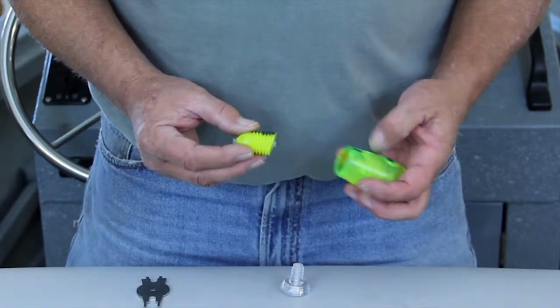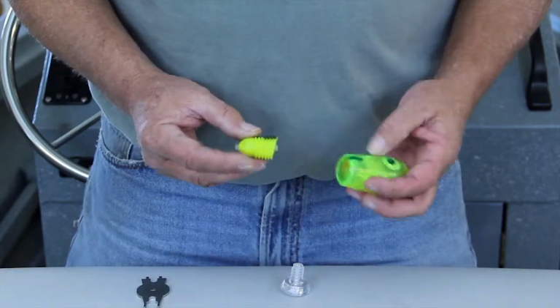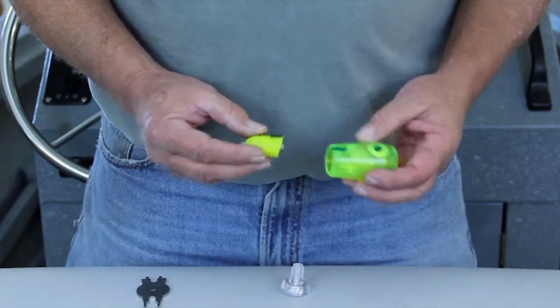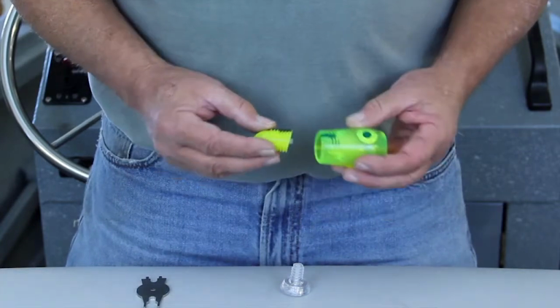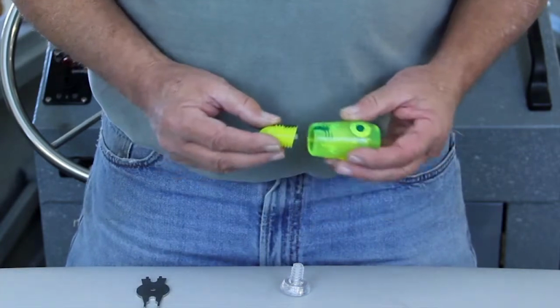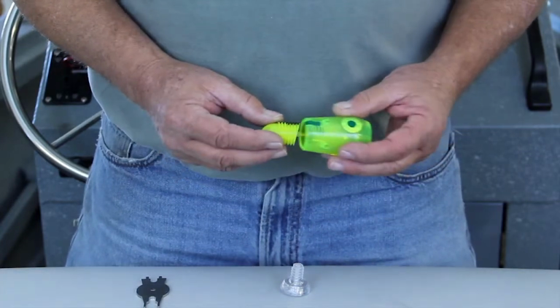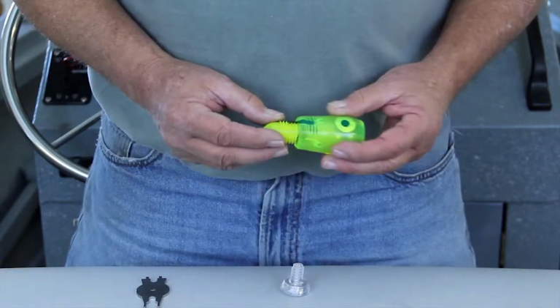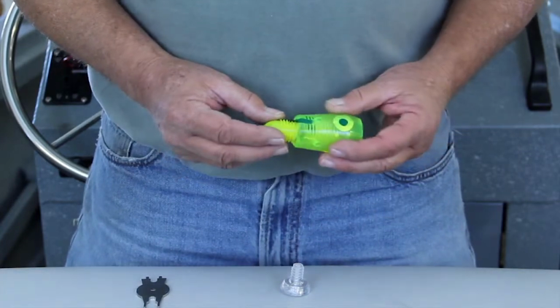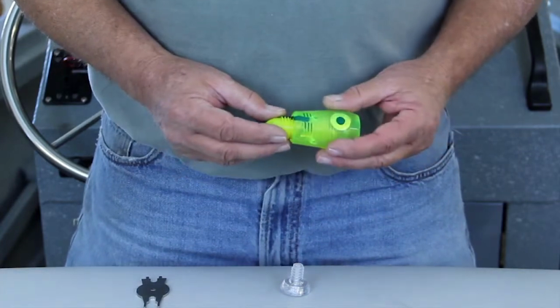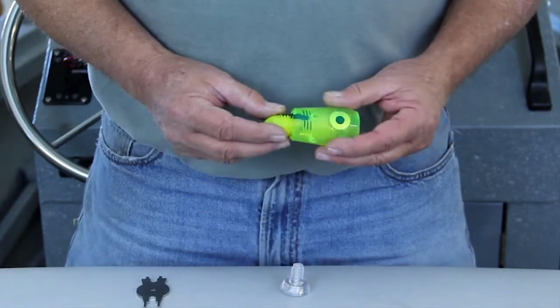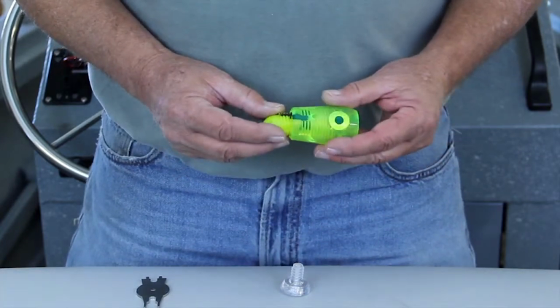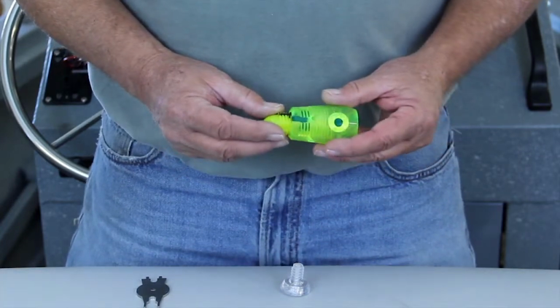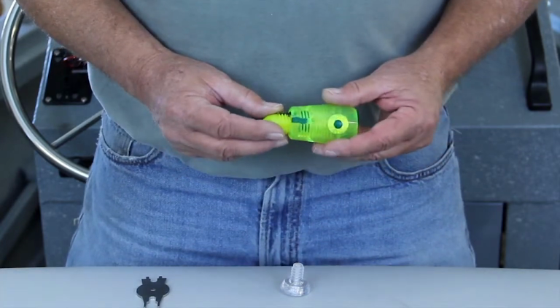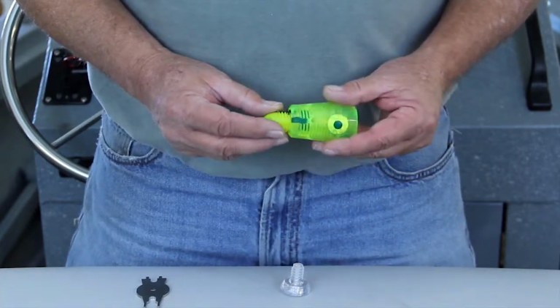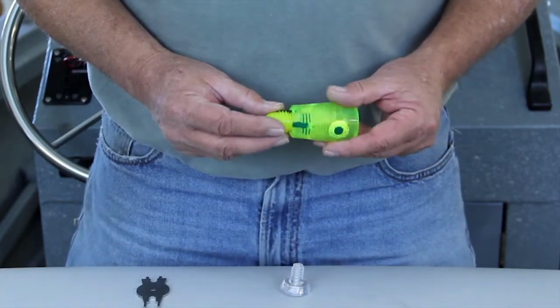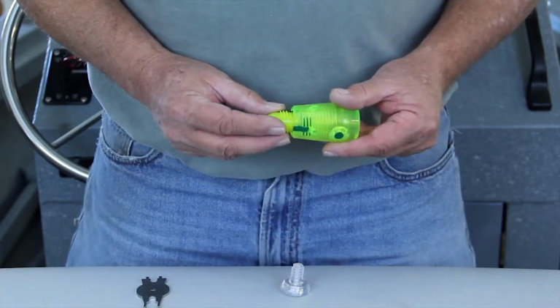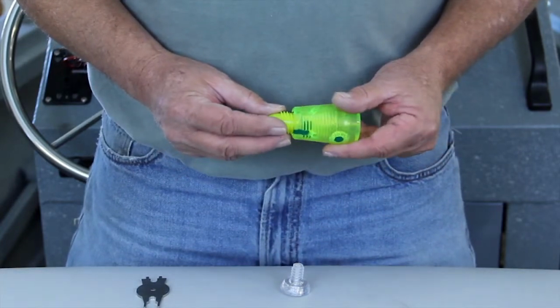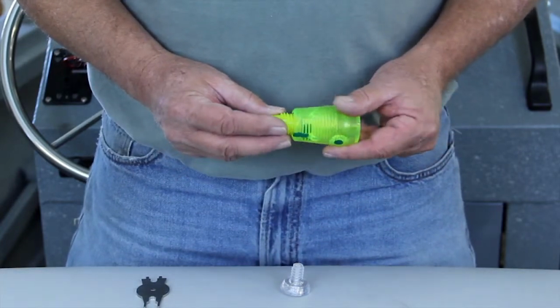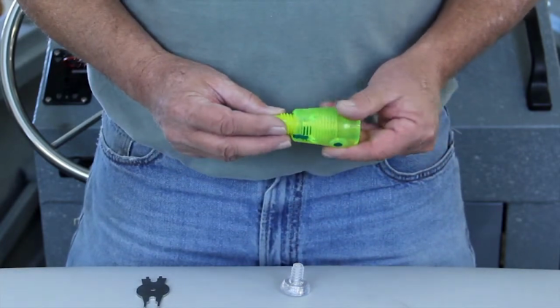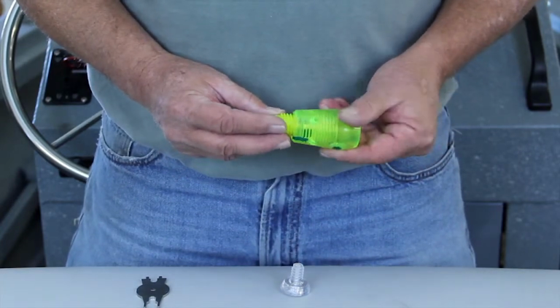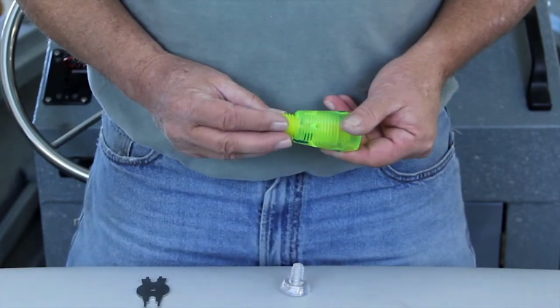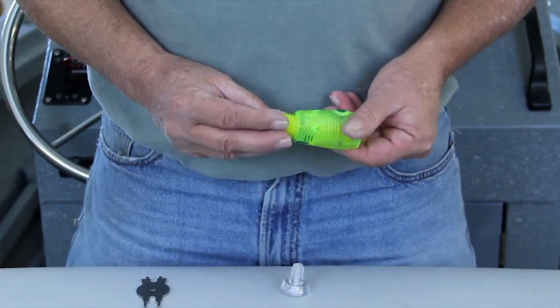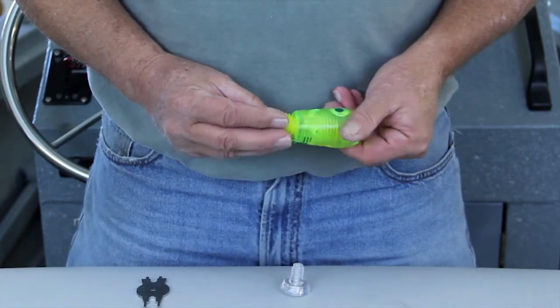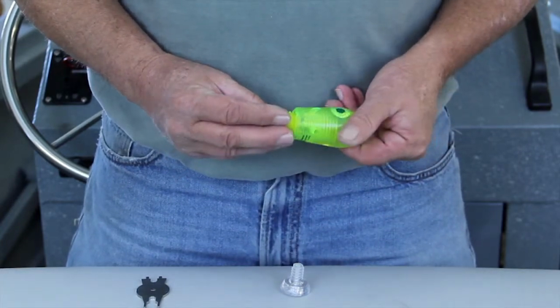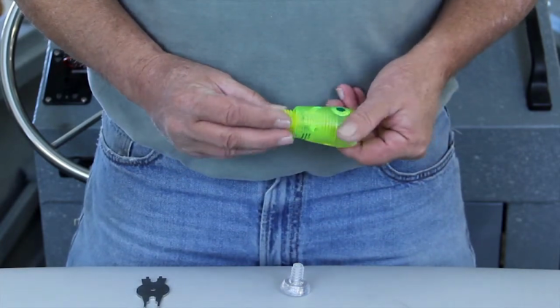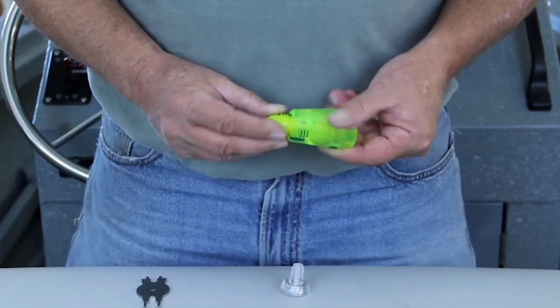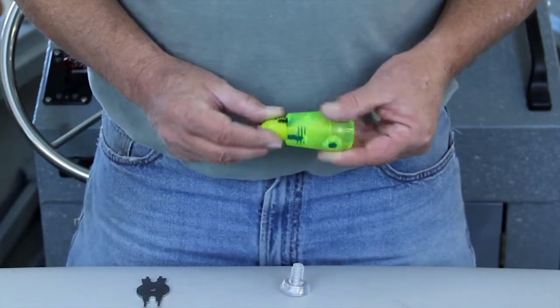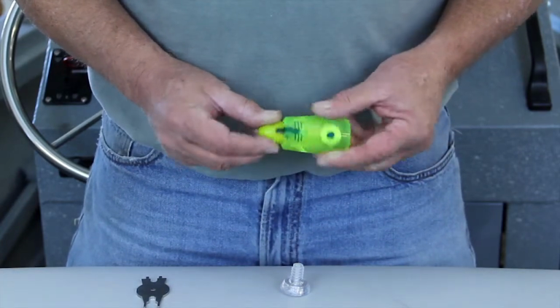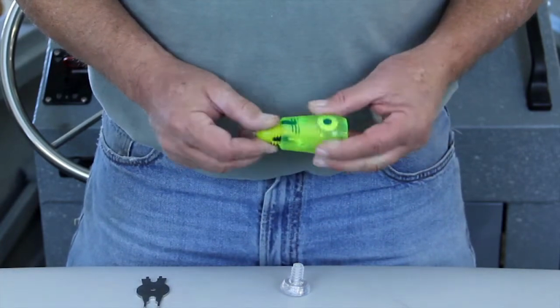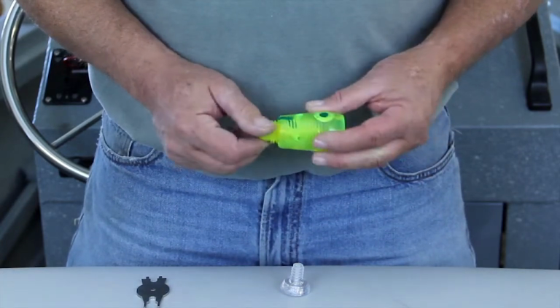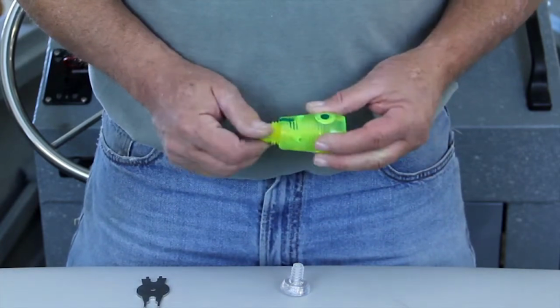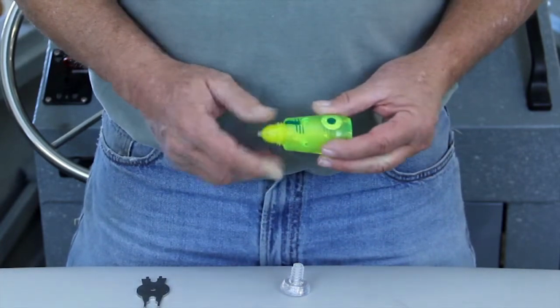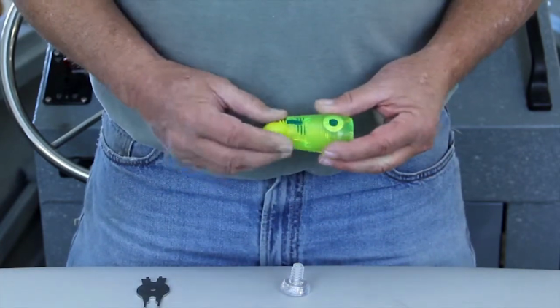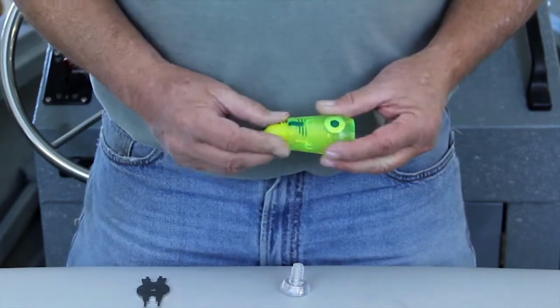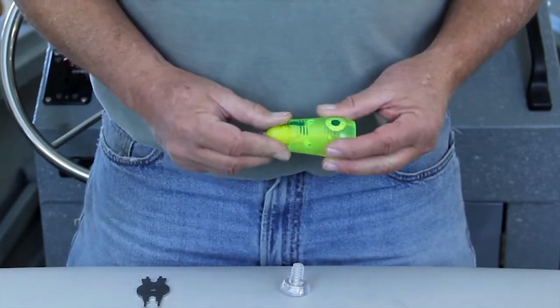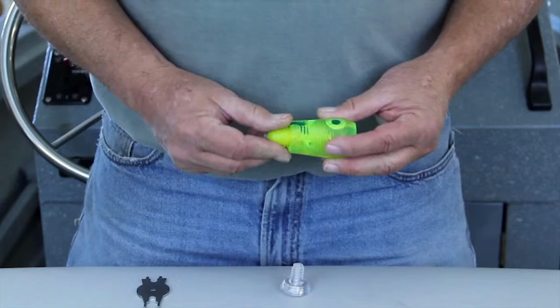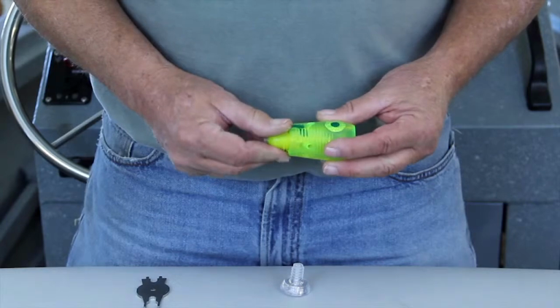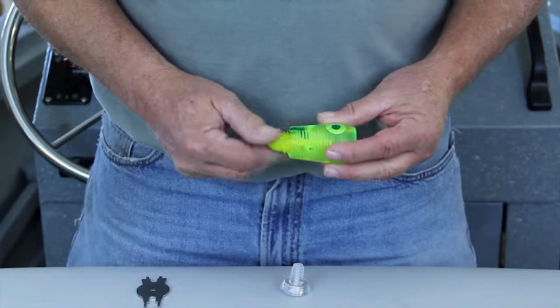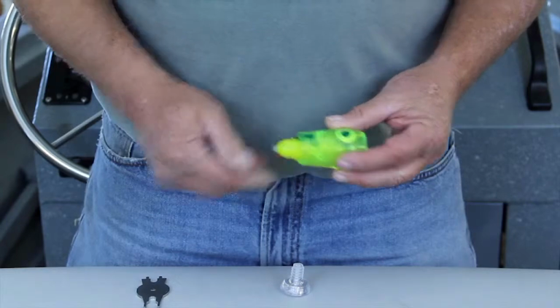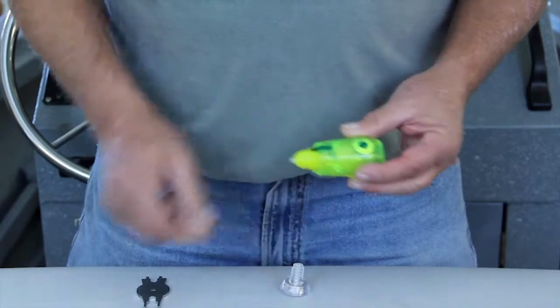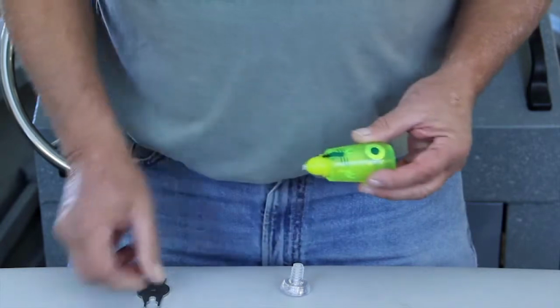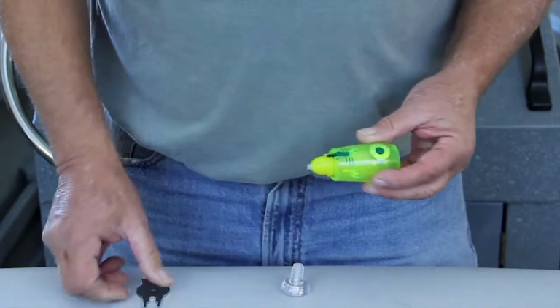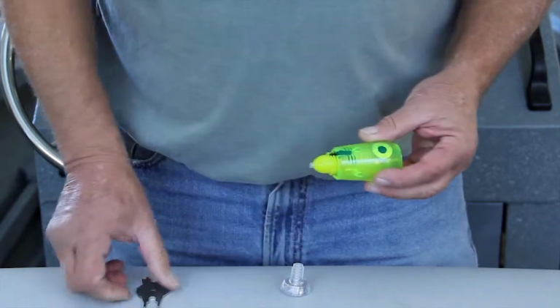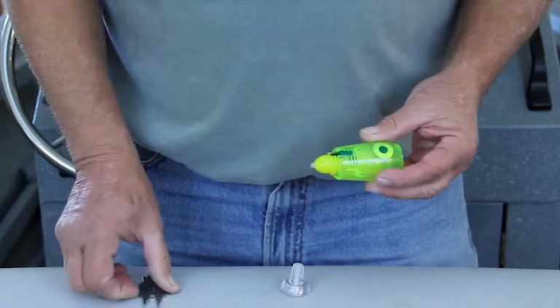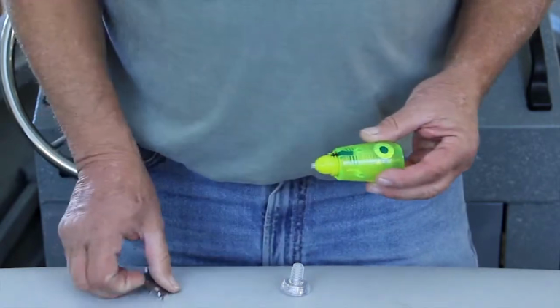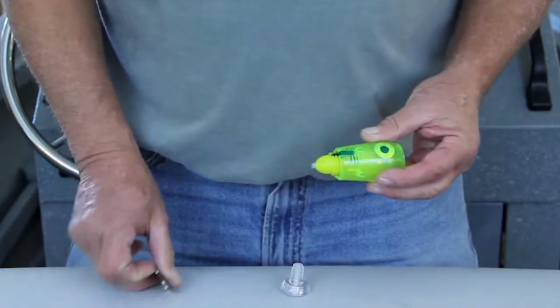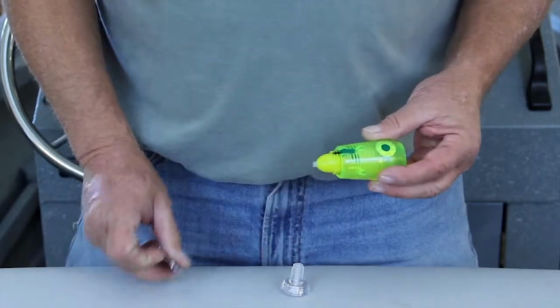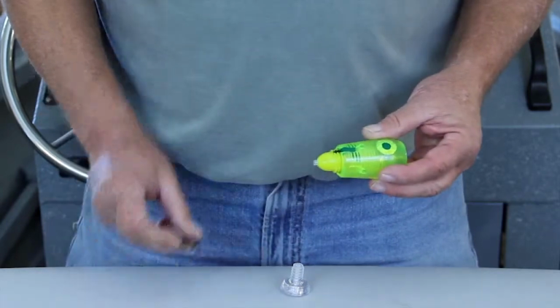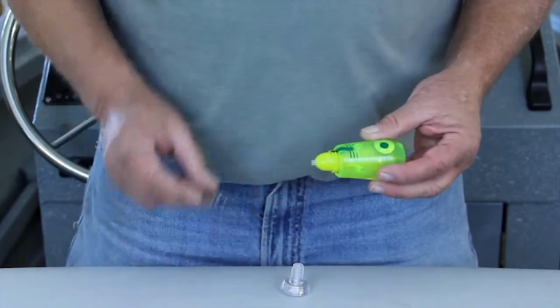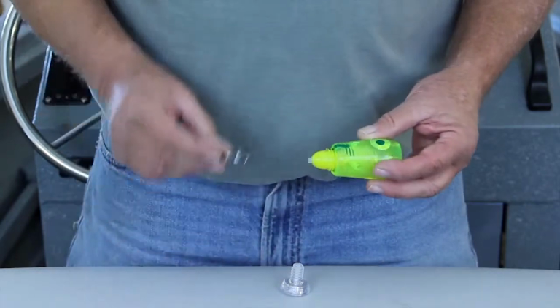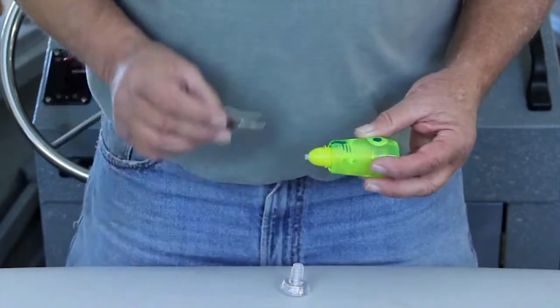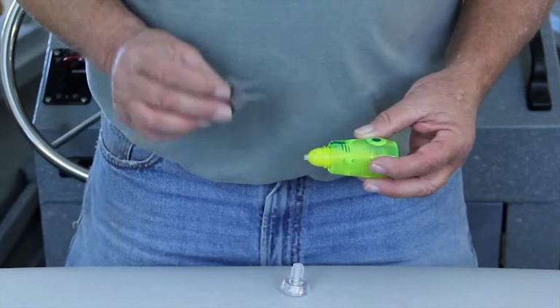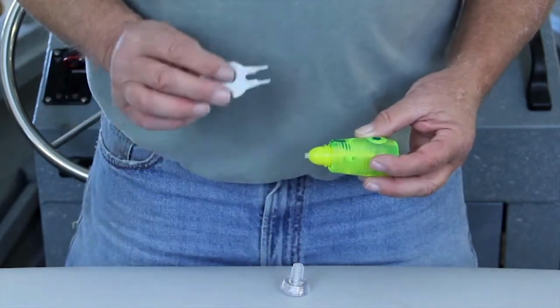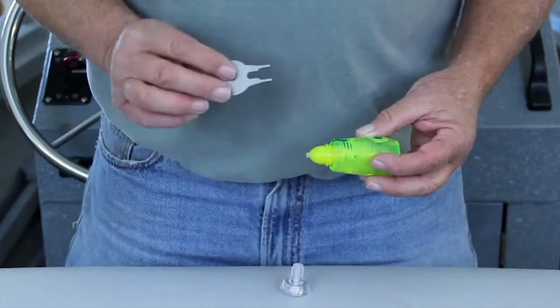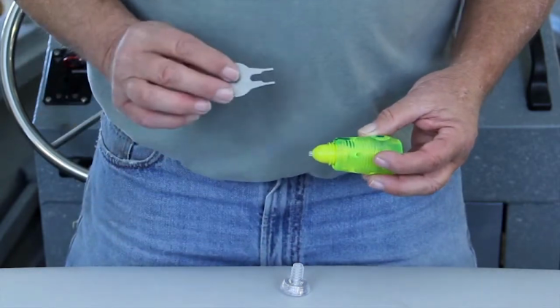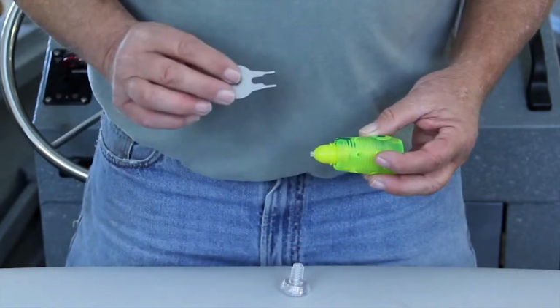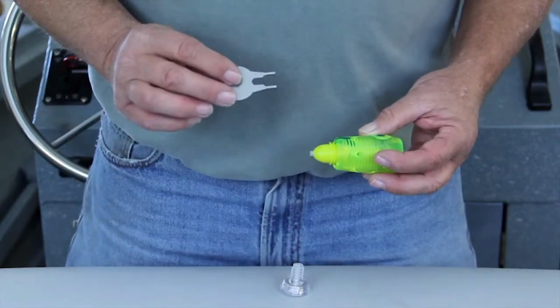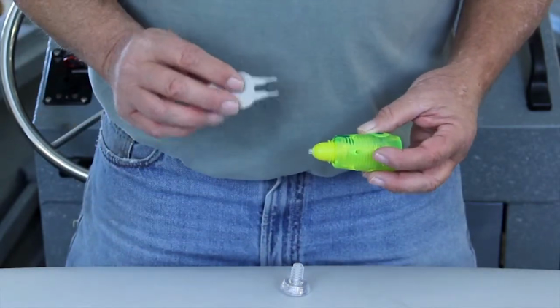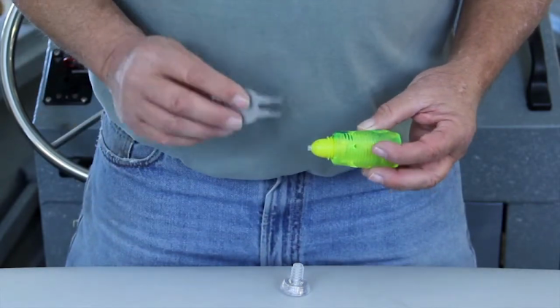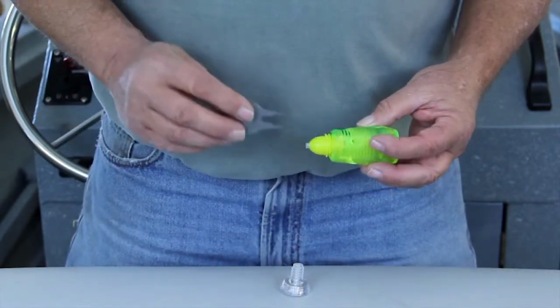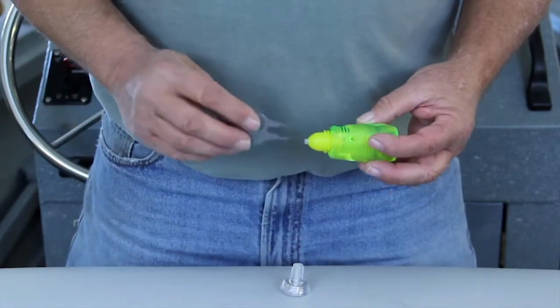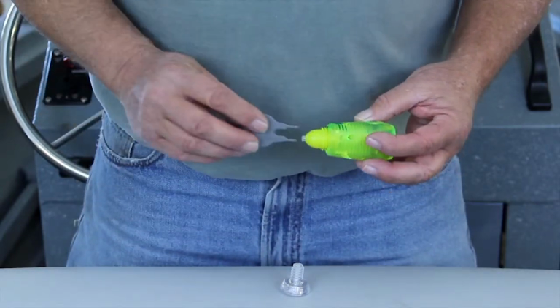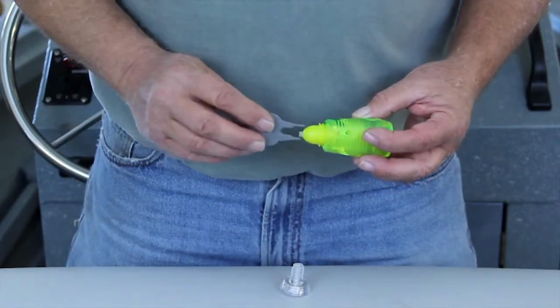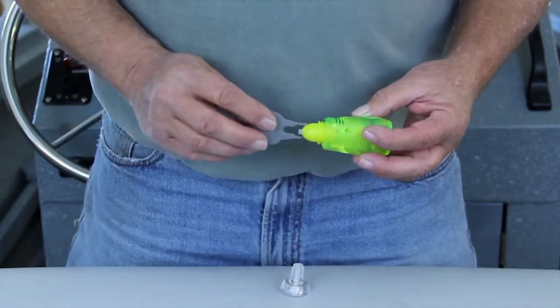Start screwing the nose in by hand, then using the long ends of the tool, you can adjust how far to screw it in to get different effects.